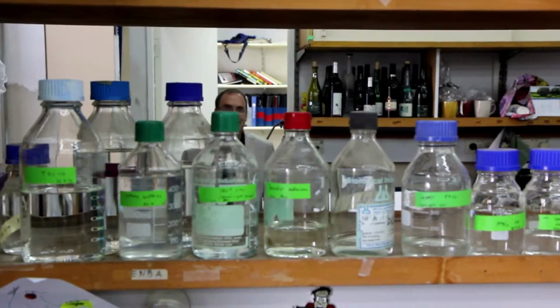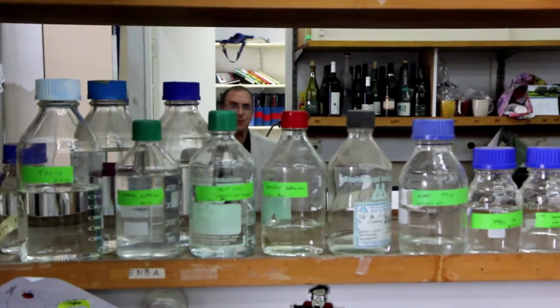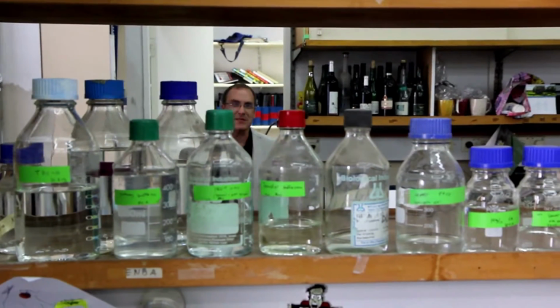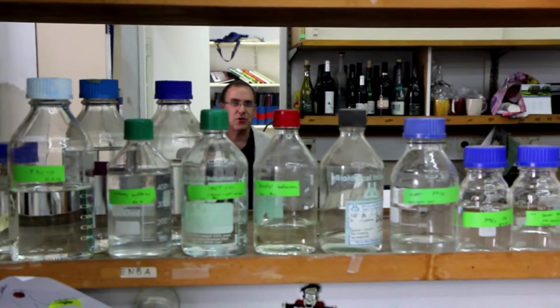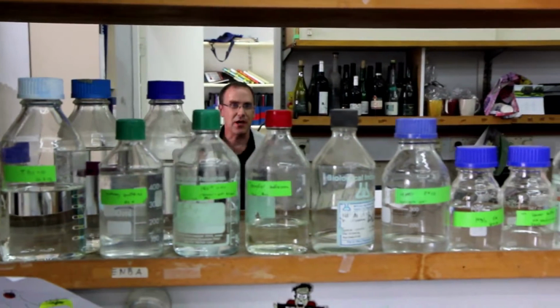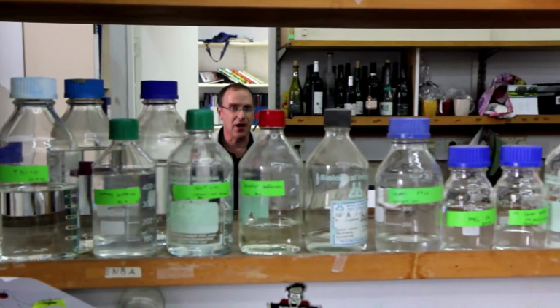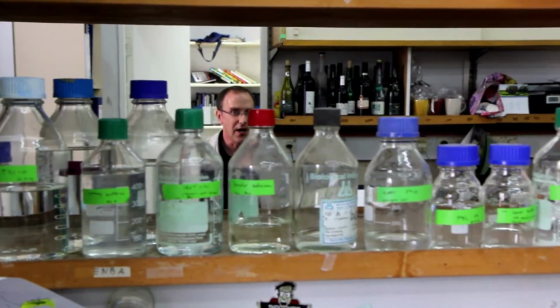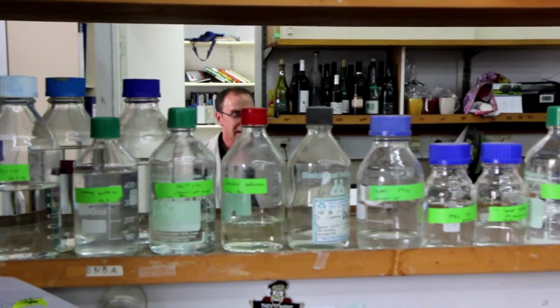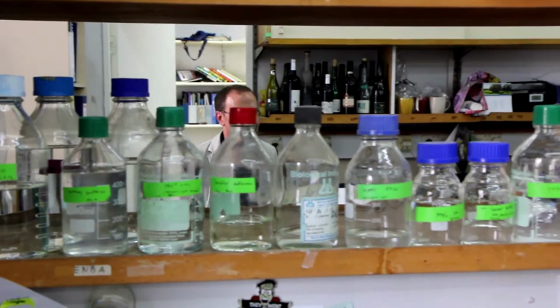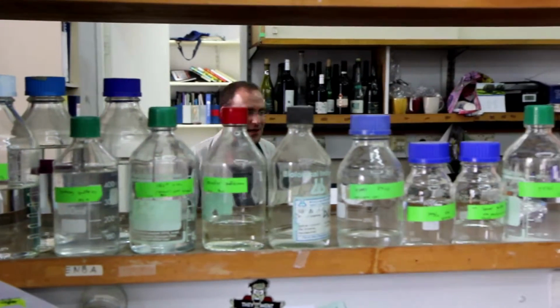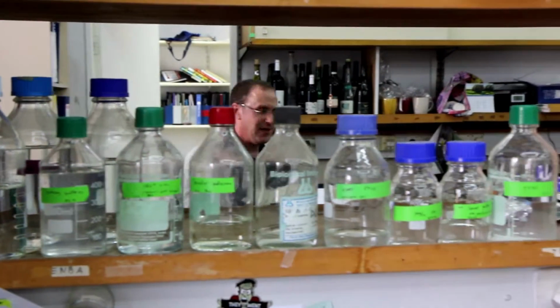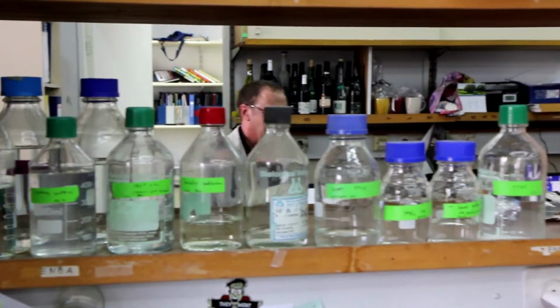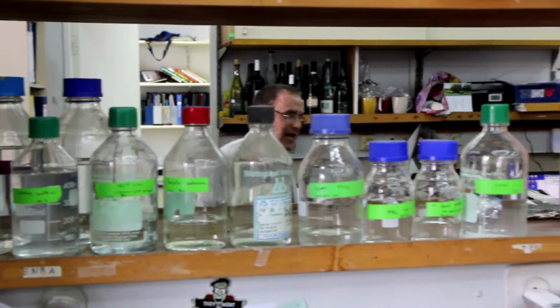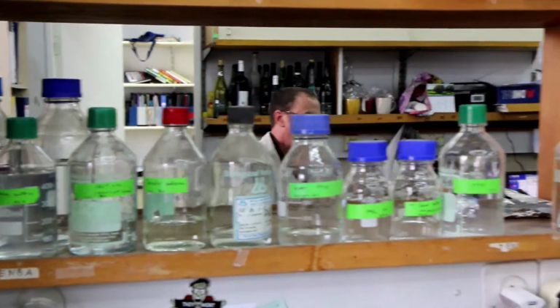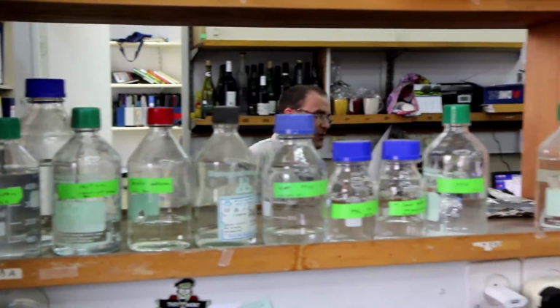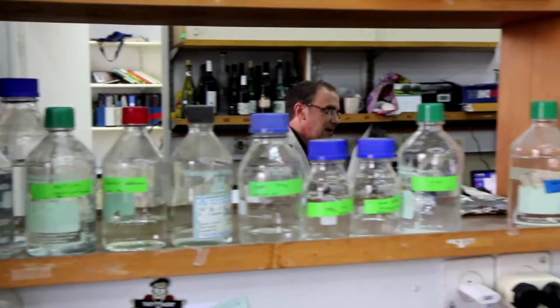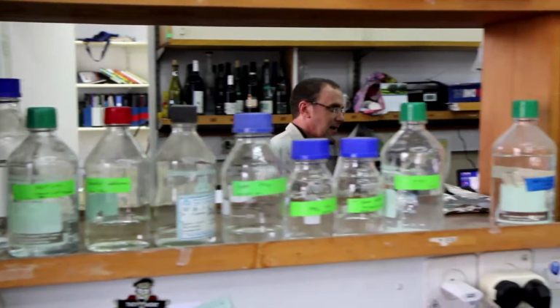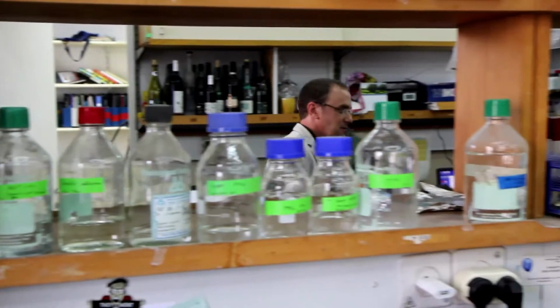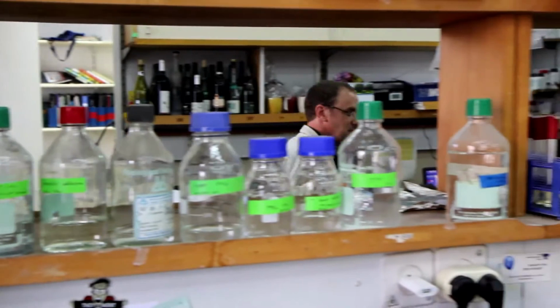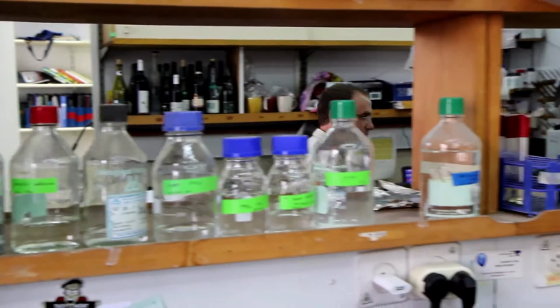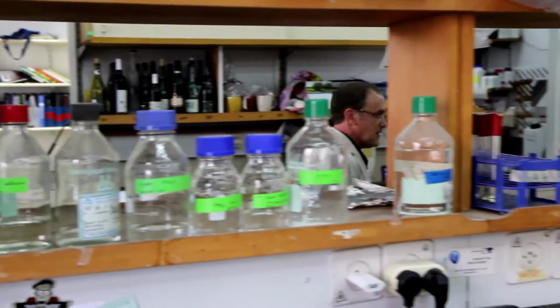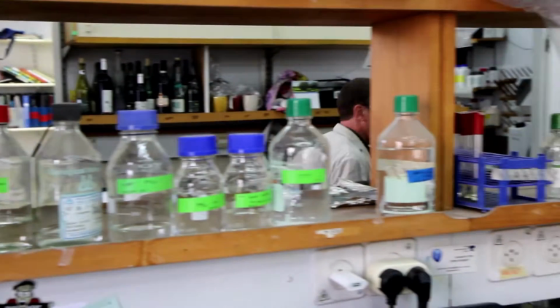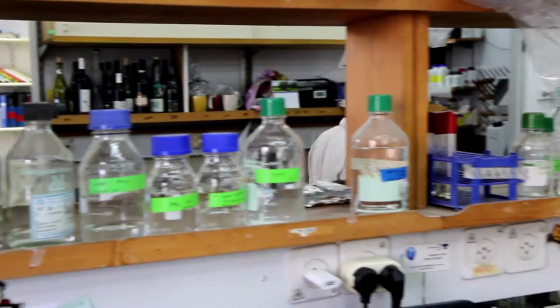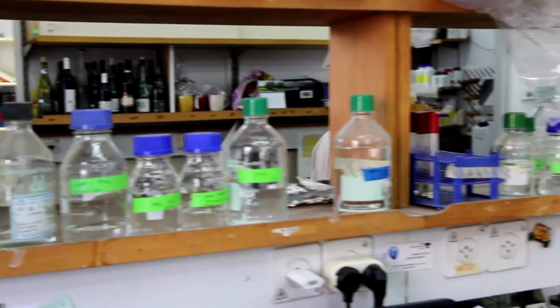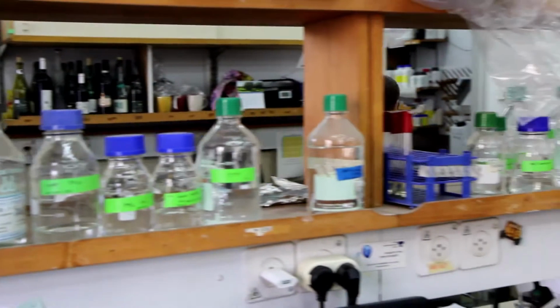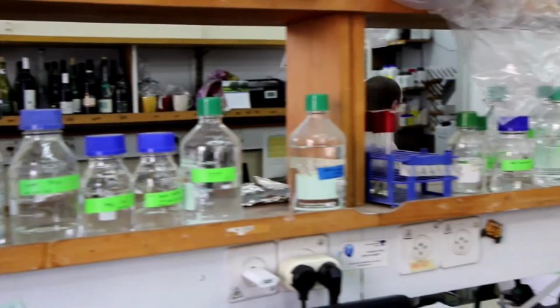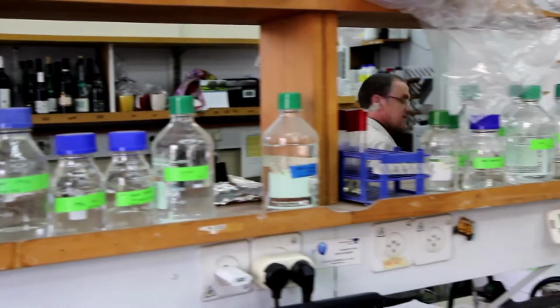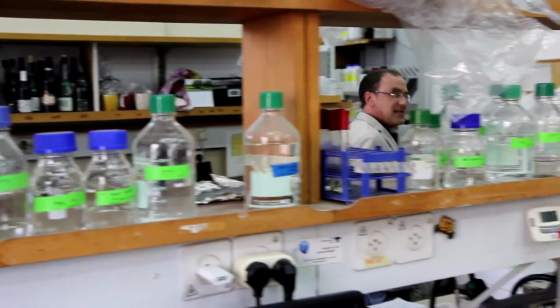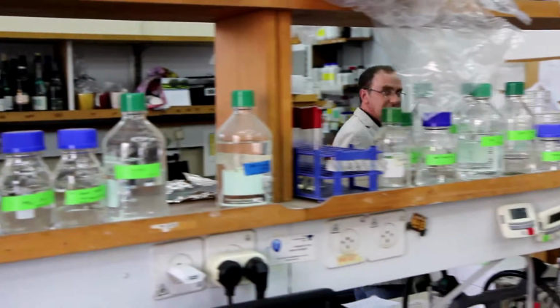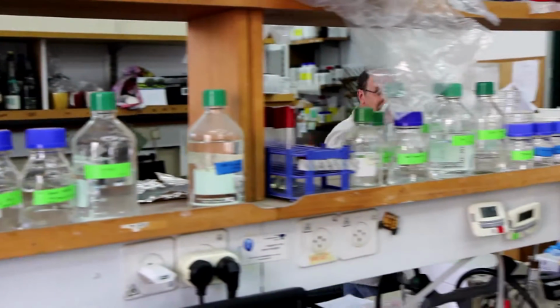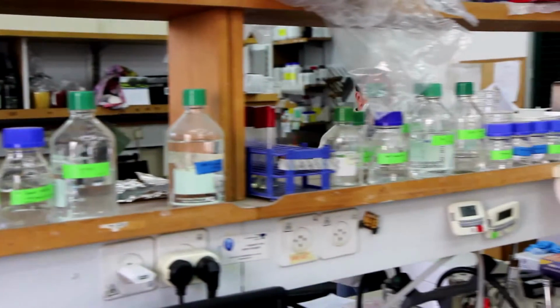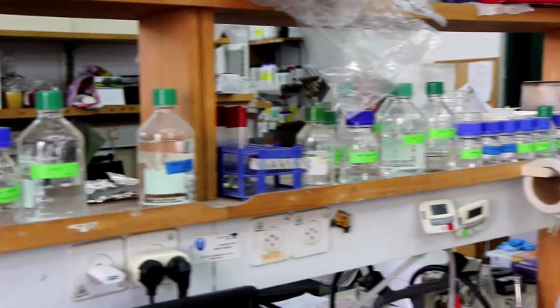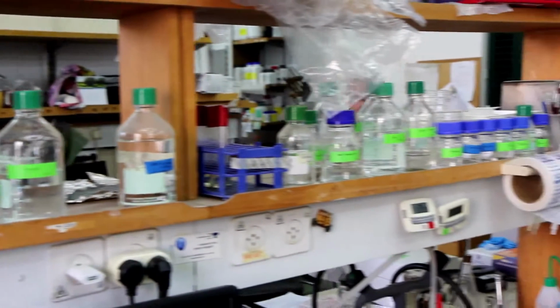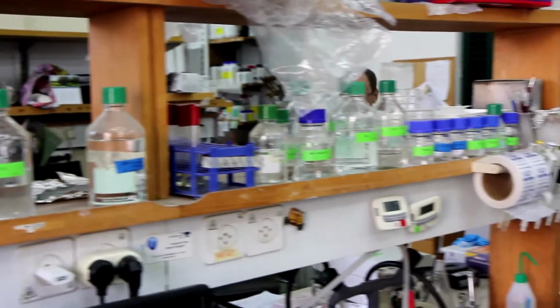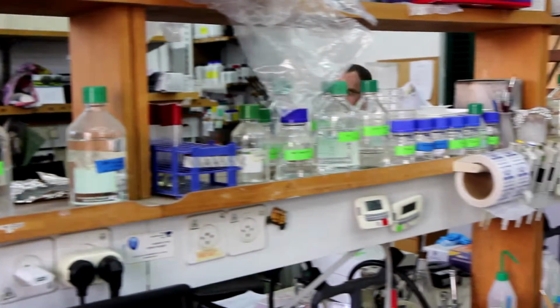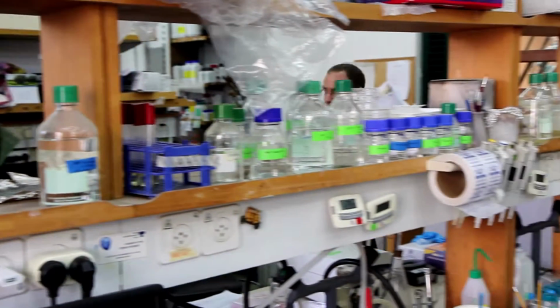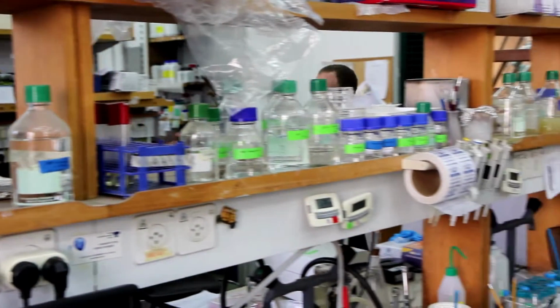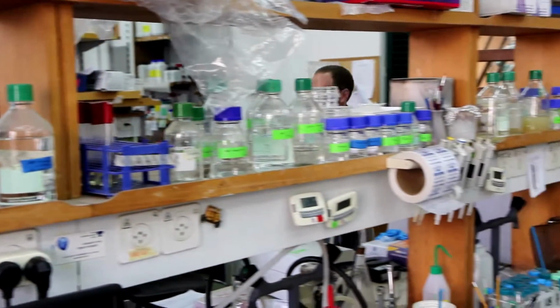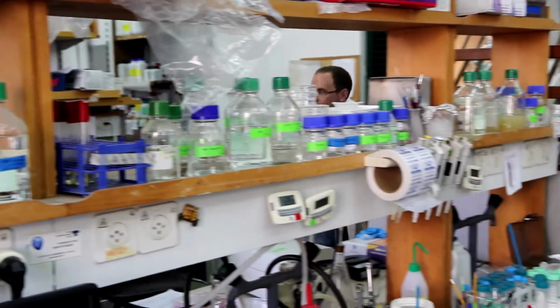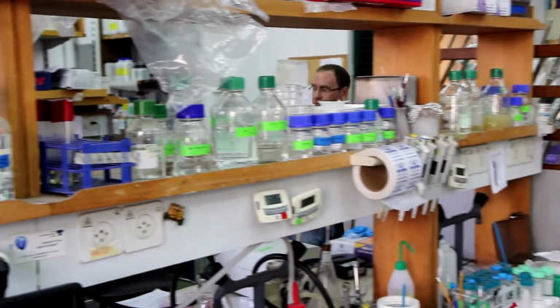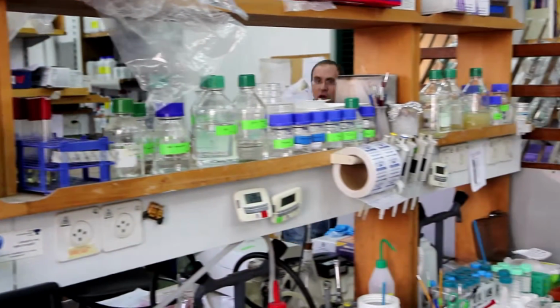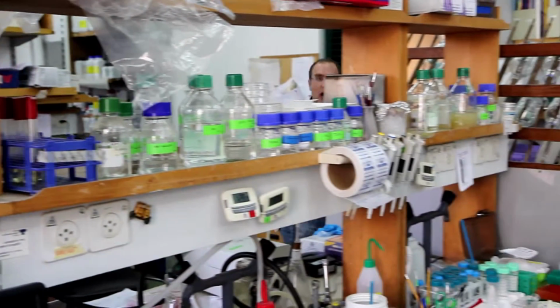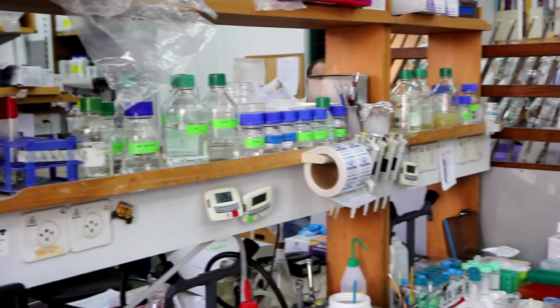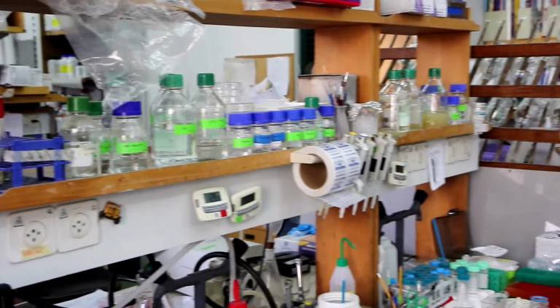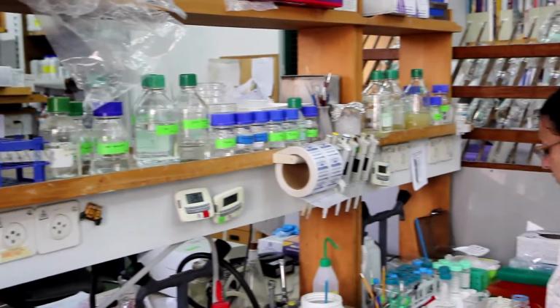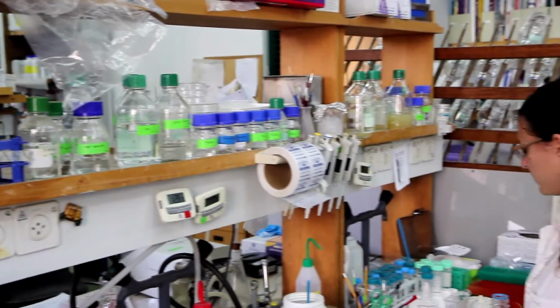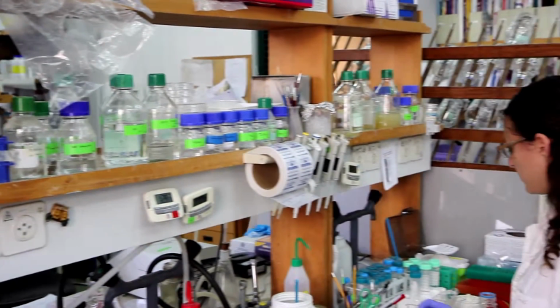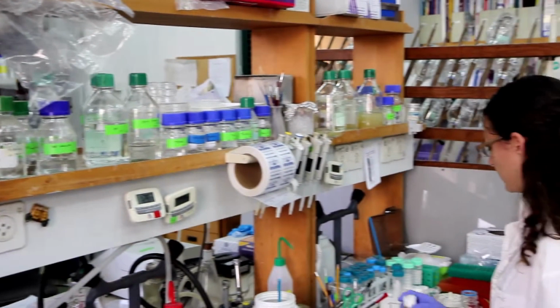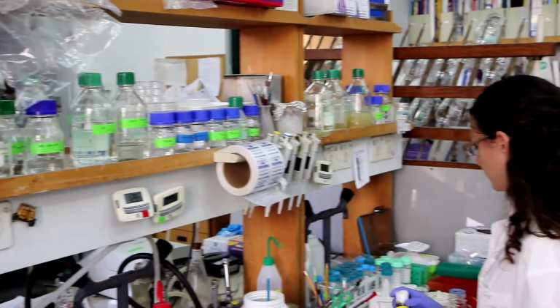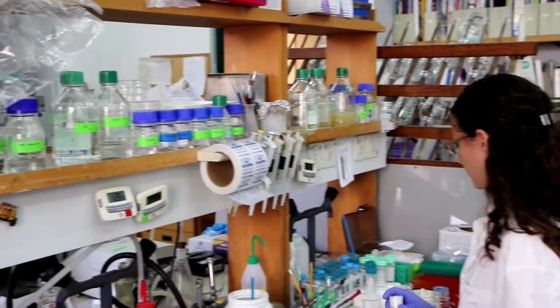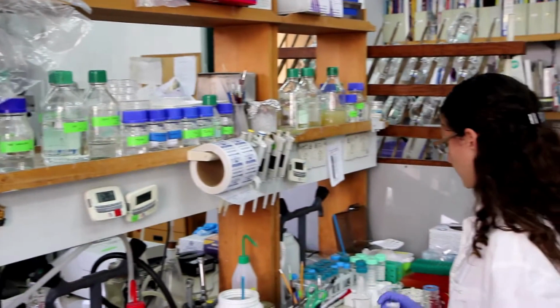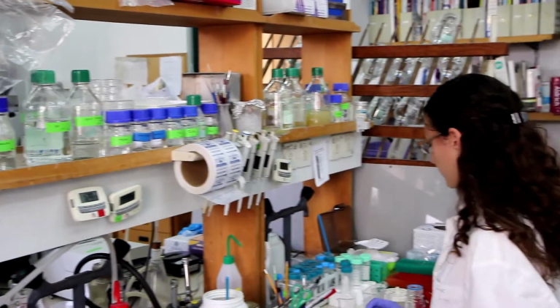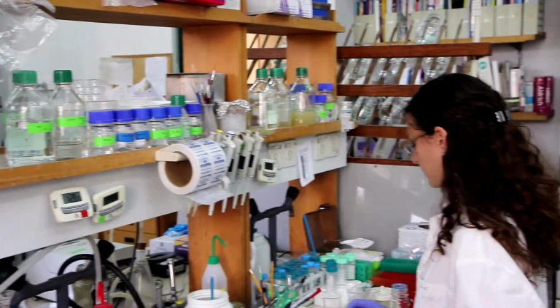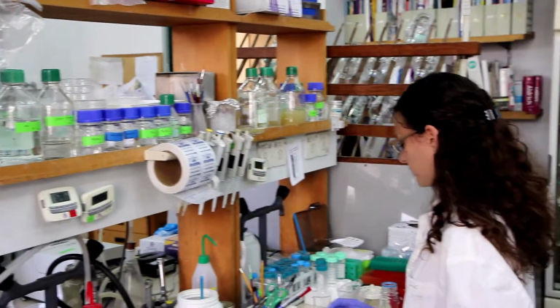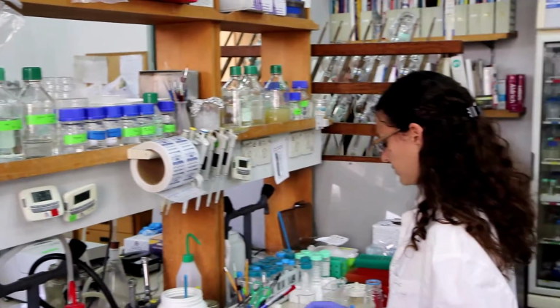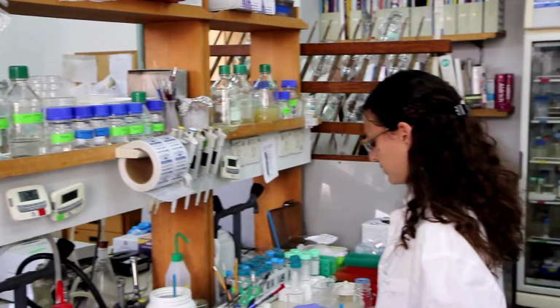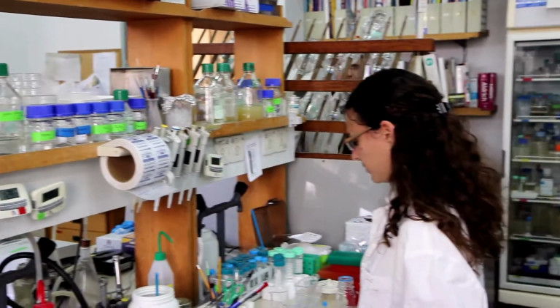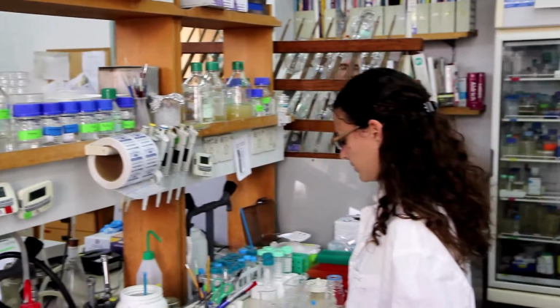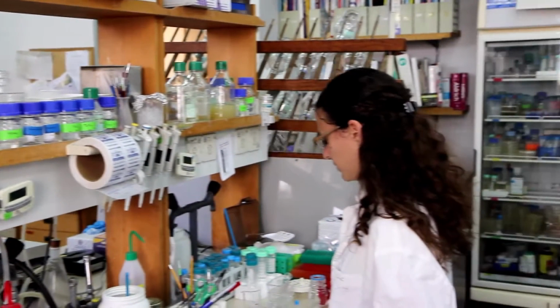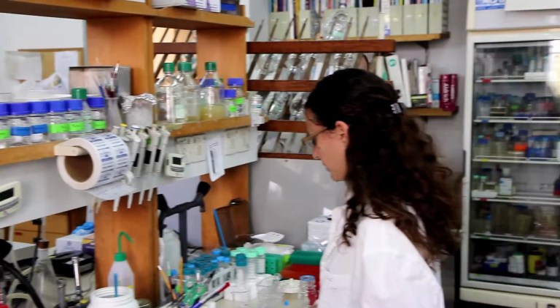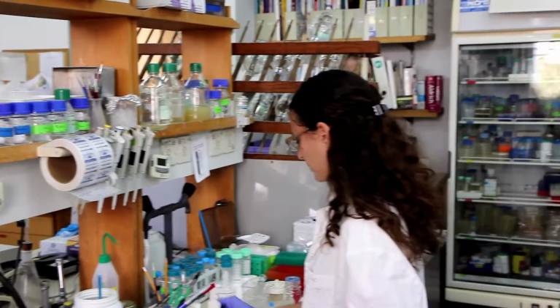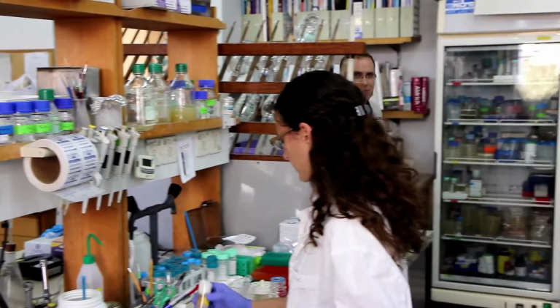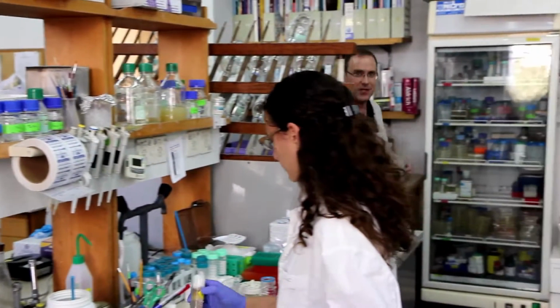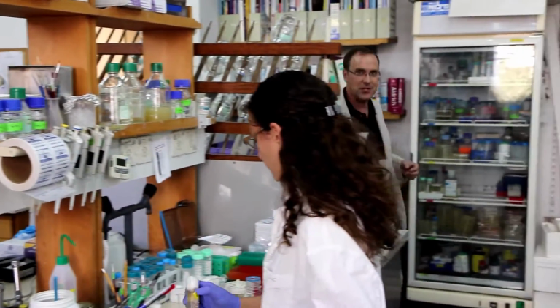Let's see what's going on in the lab right now. This is actually more of the office part of the lab where we do the administration.